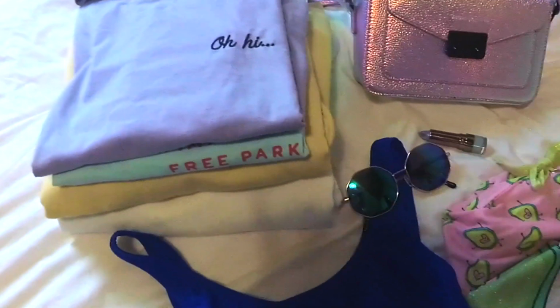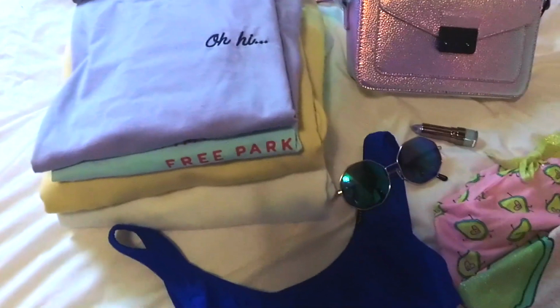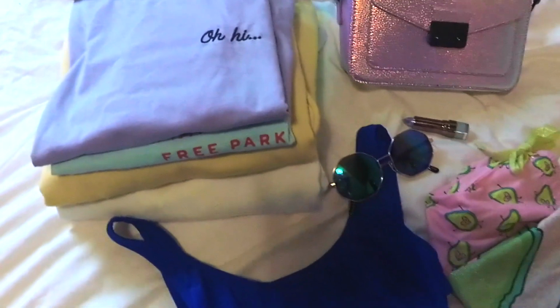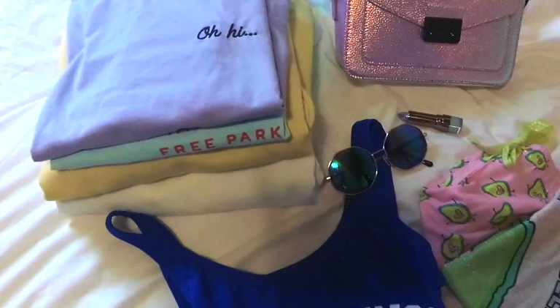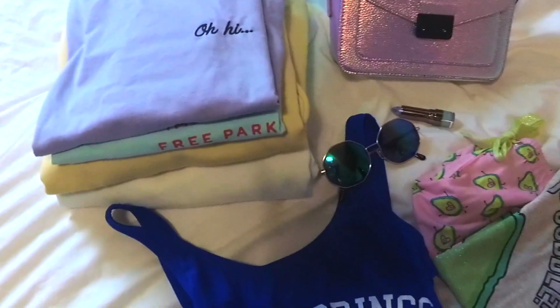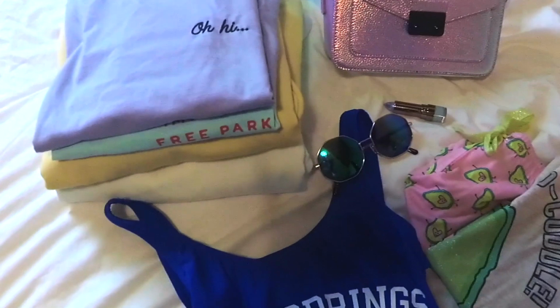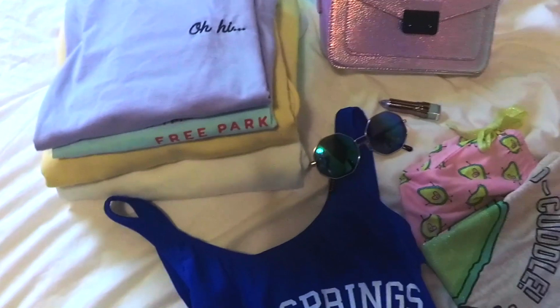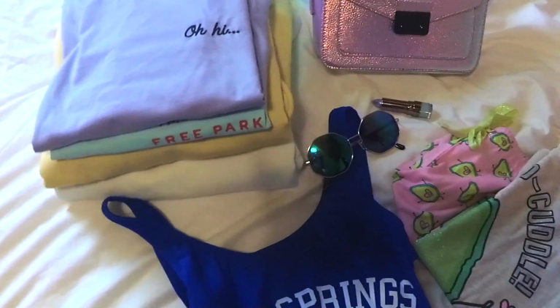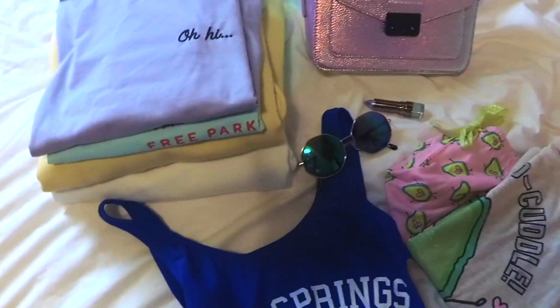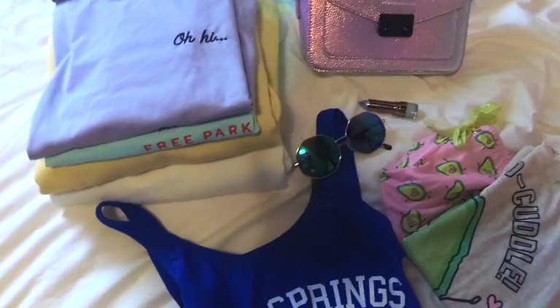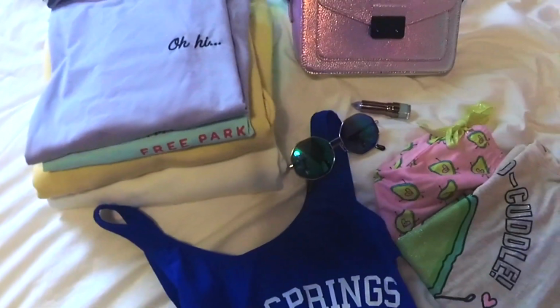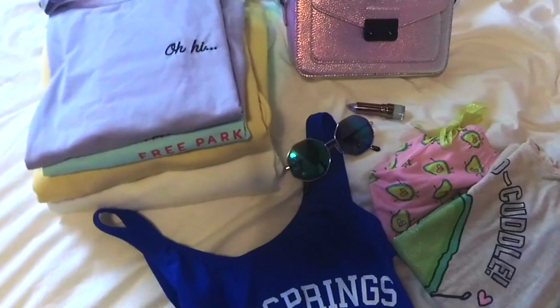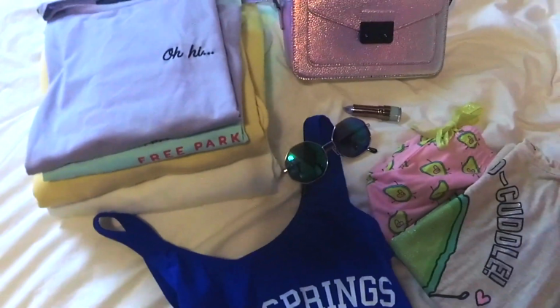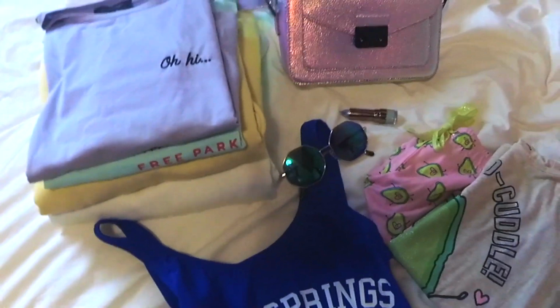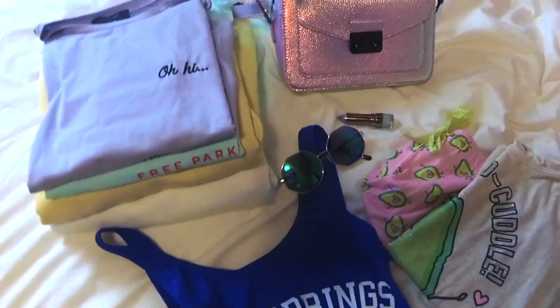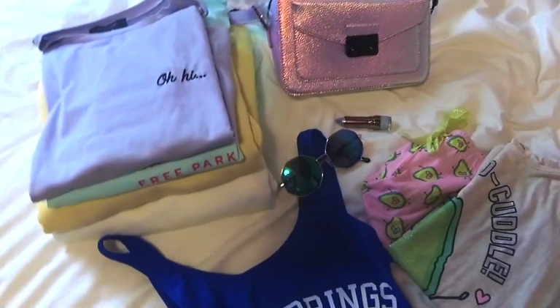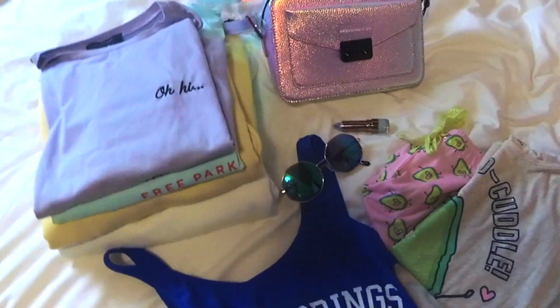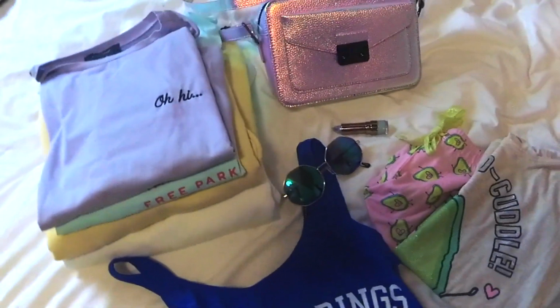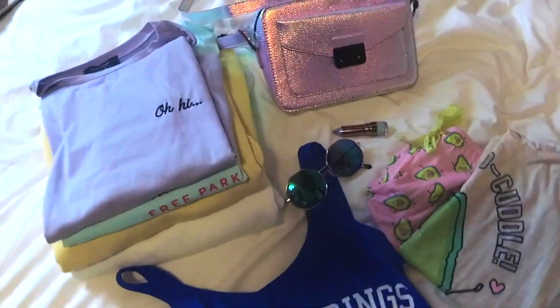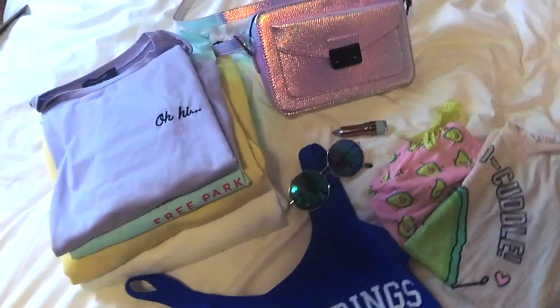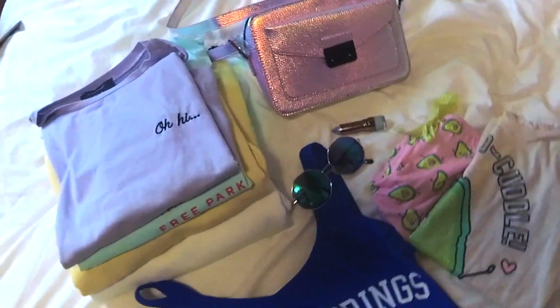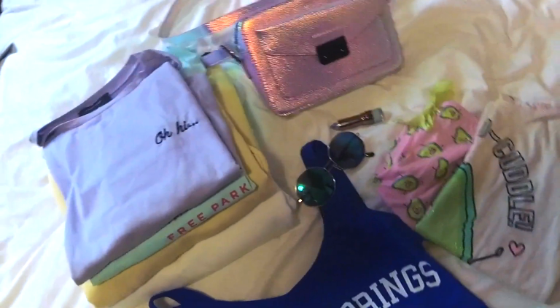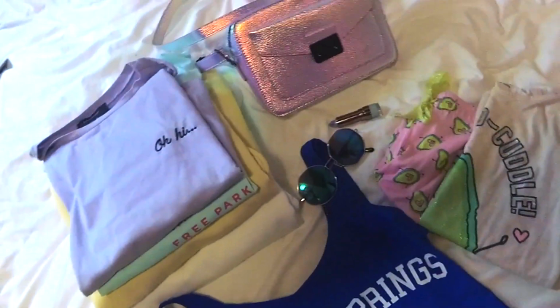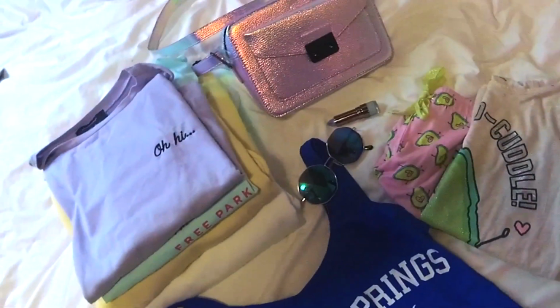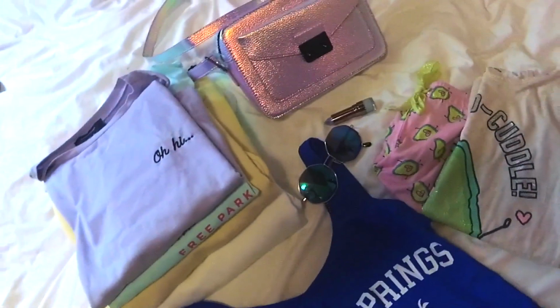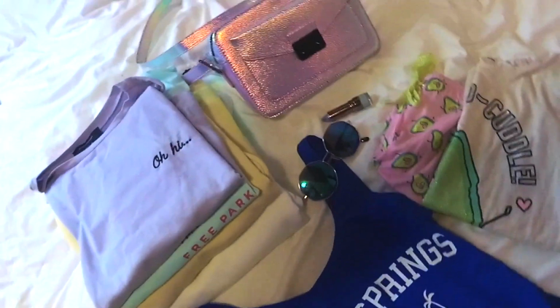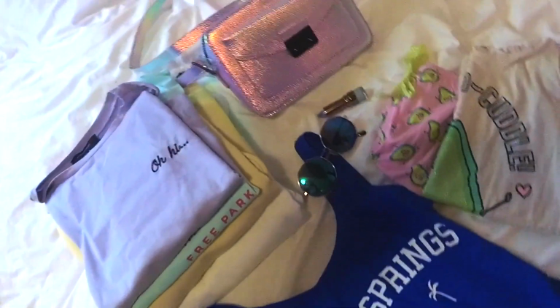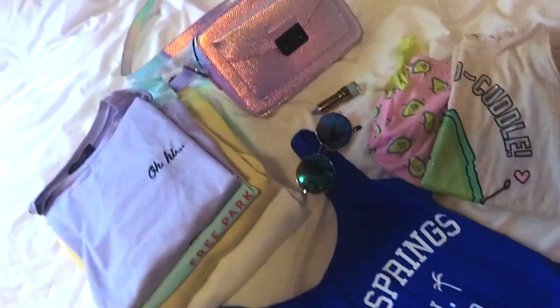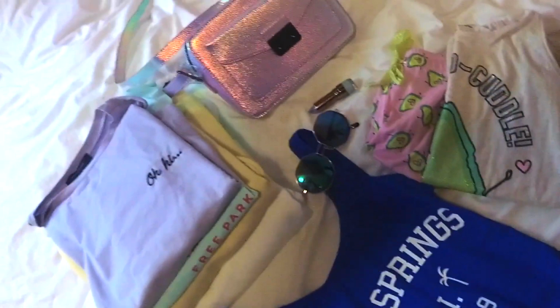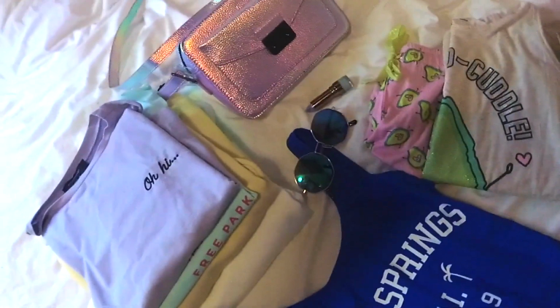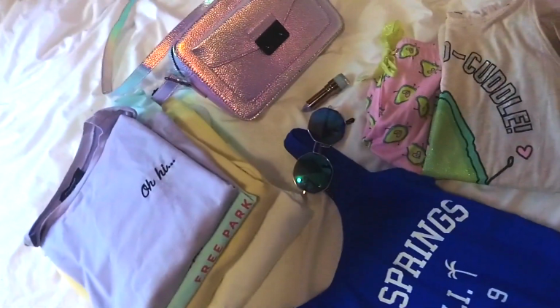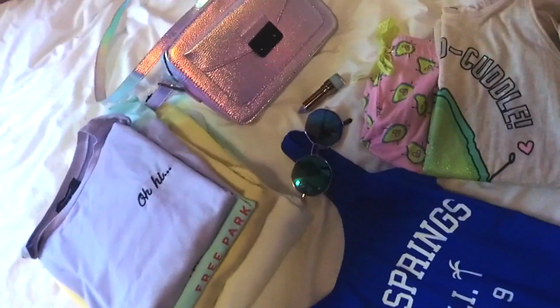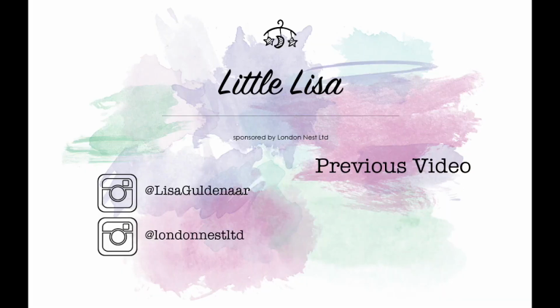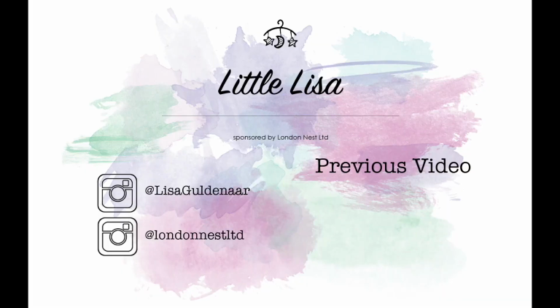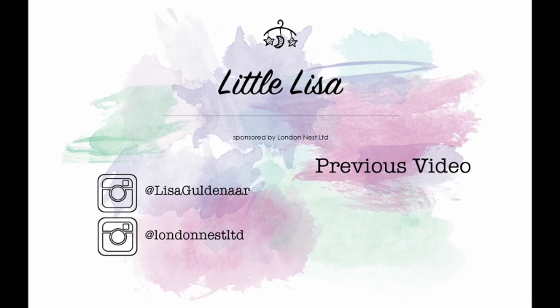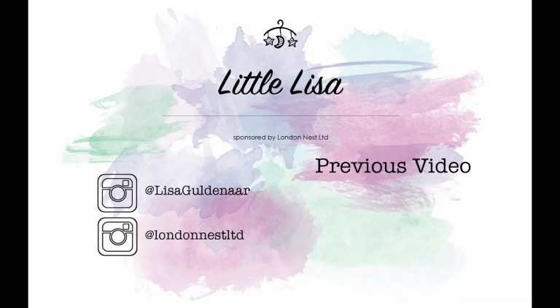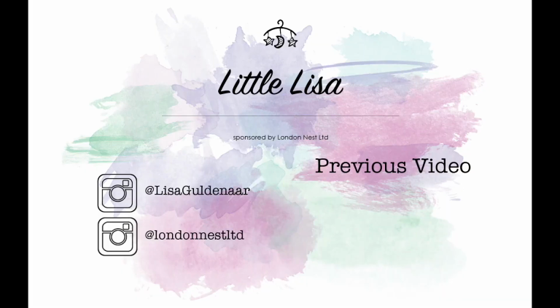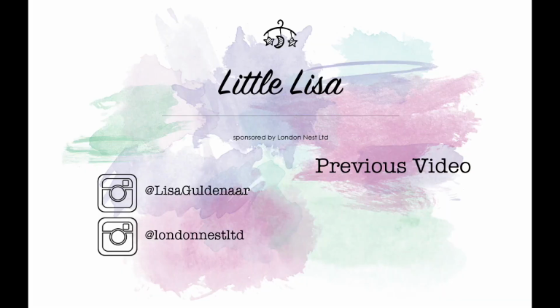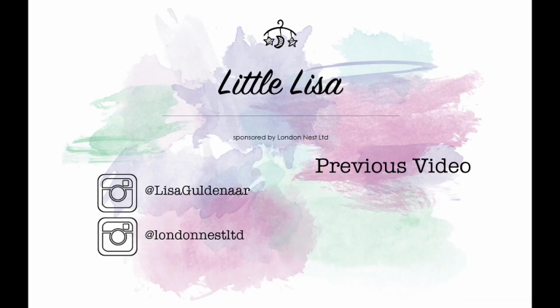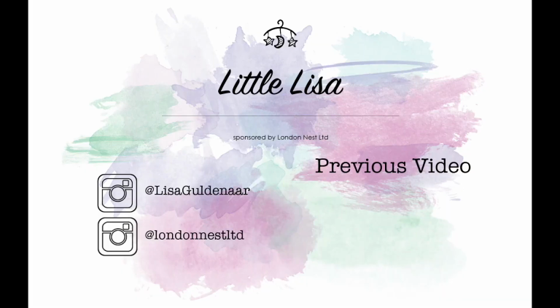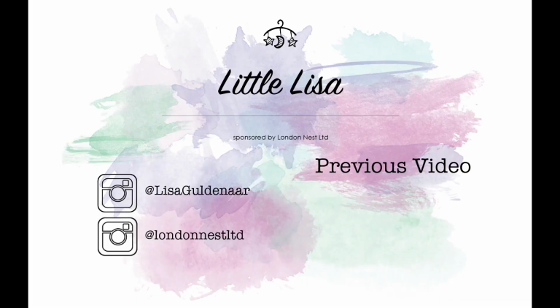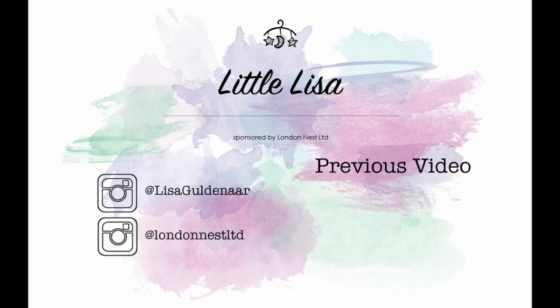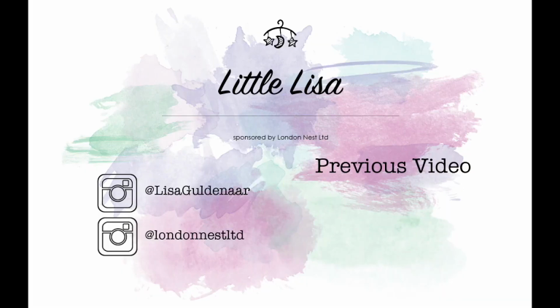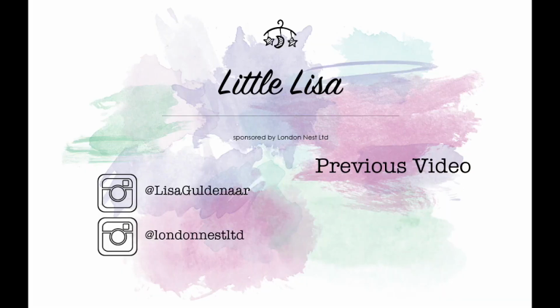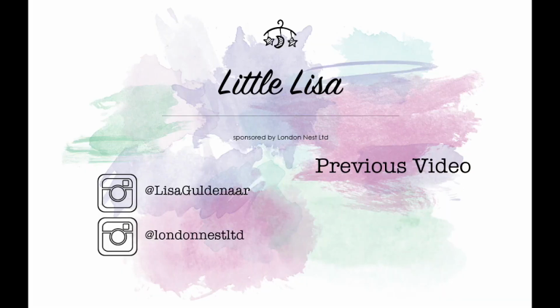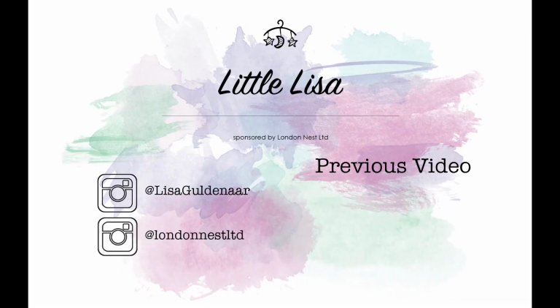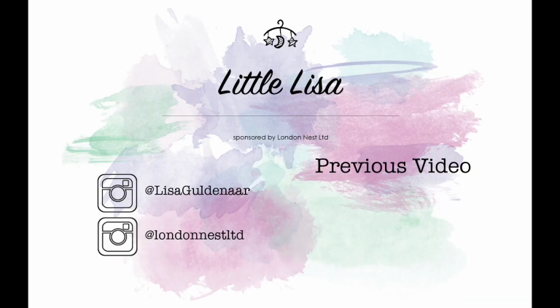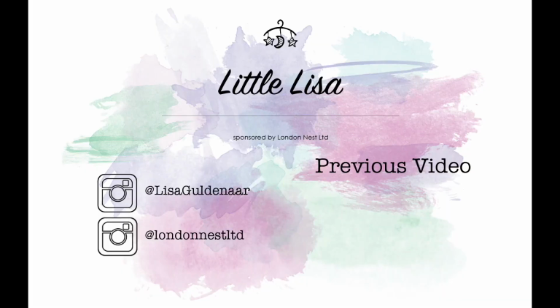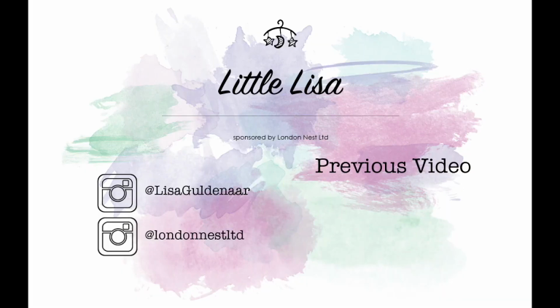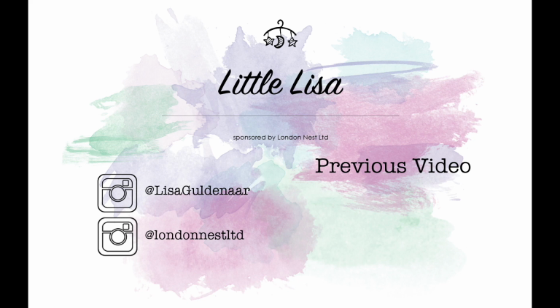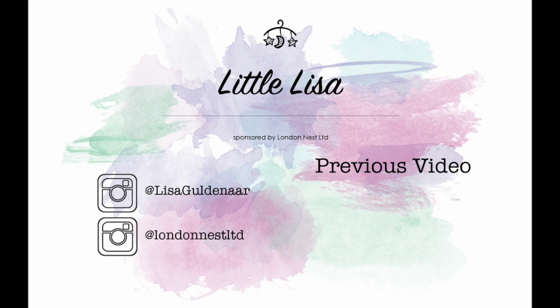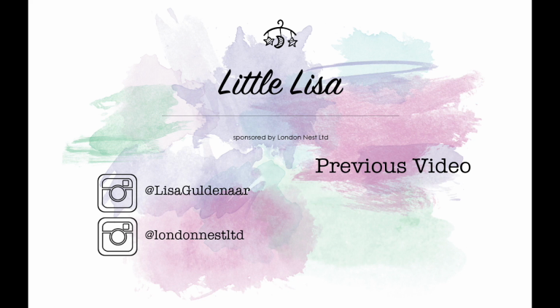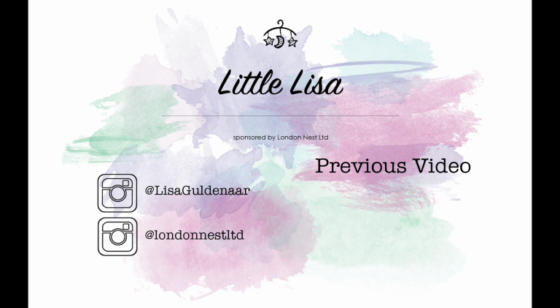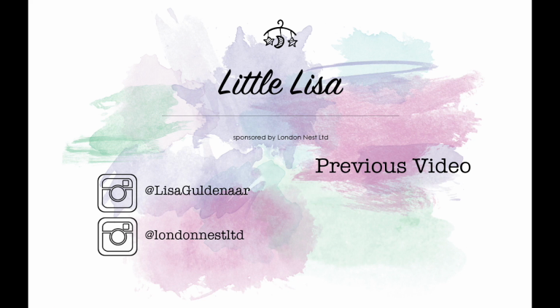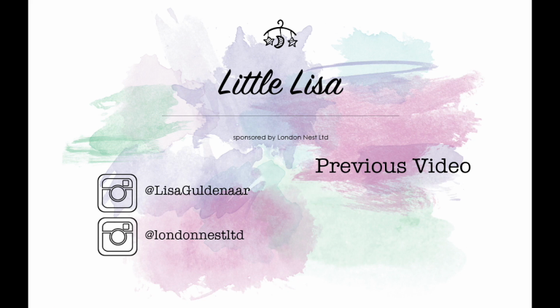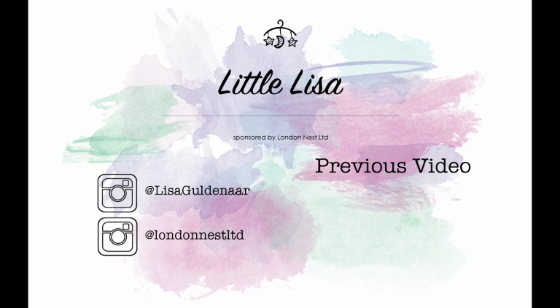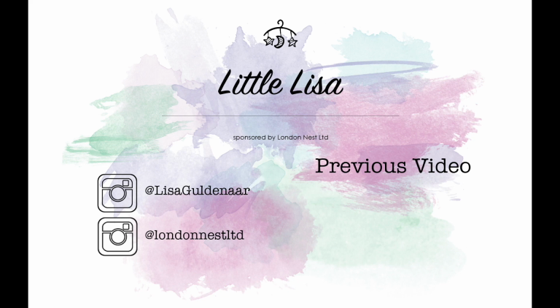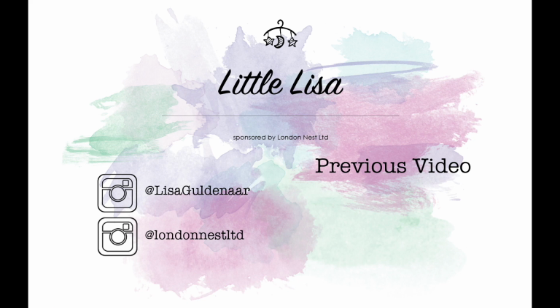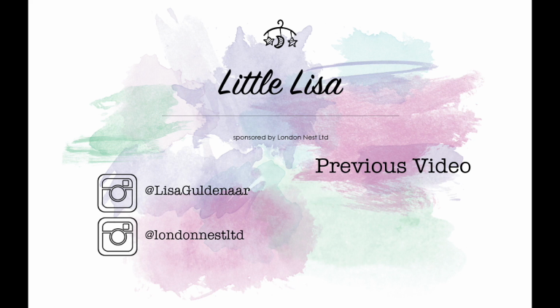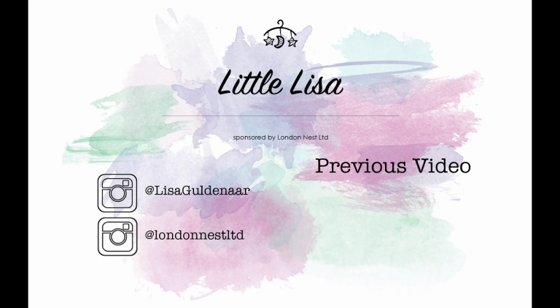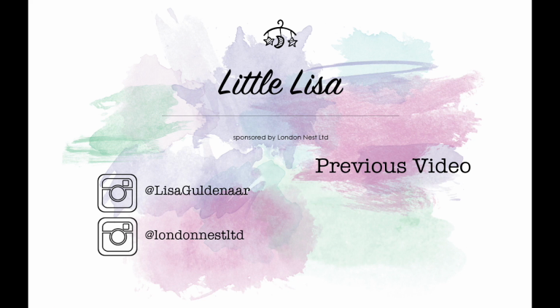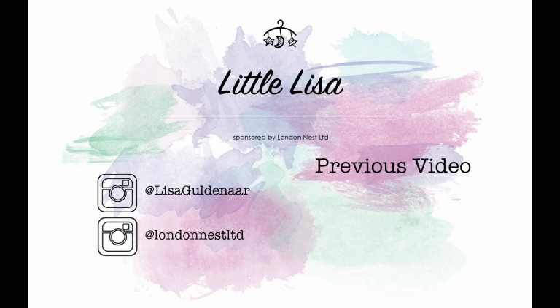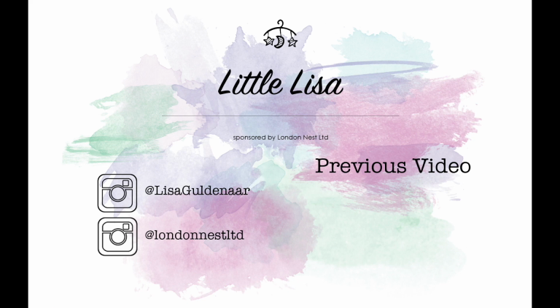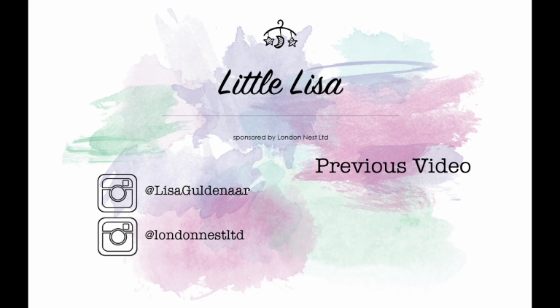So guys, I really hope you like this spring Primark haul video. Give it some thumbs up and don't forget to subscribe. Bye!